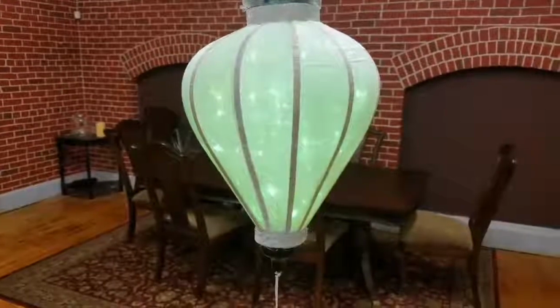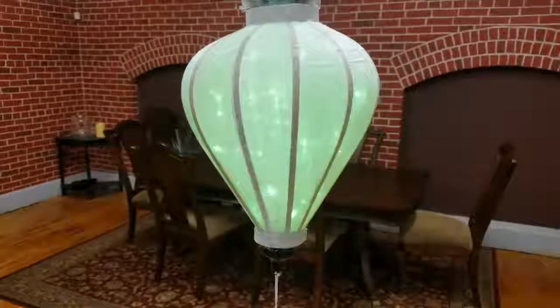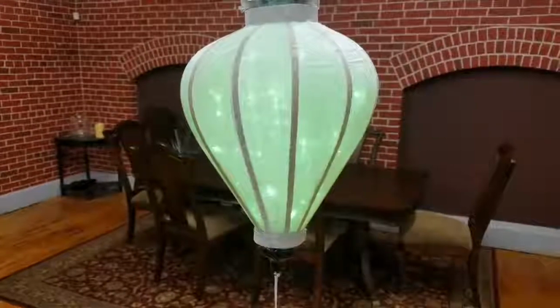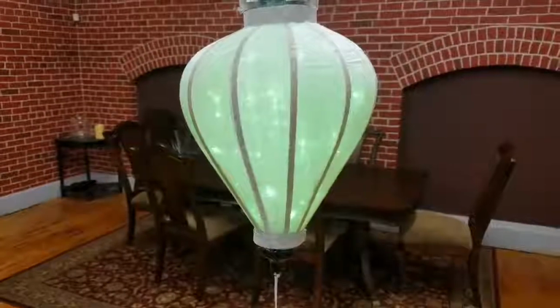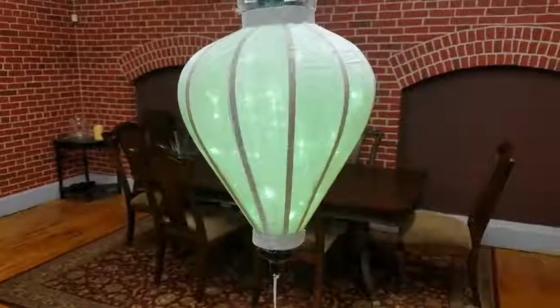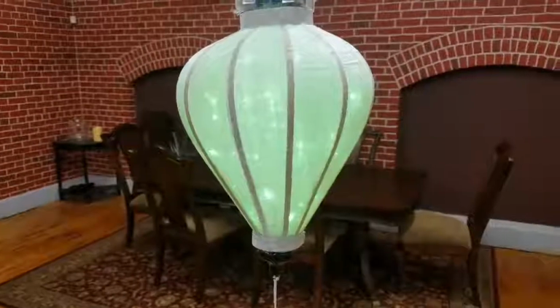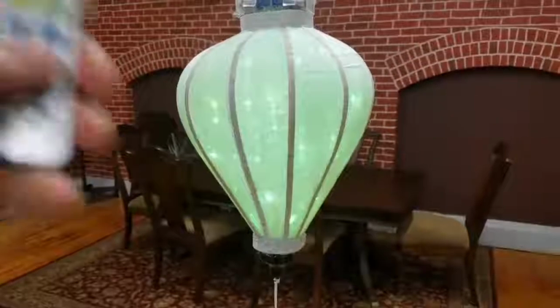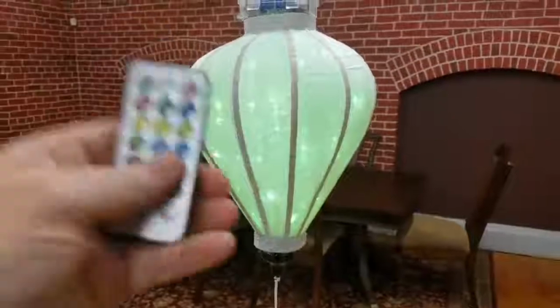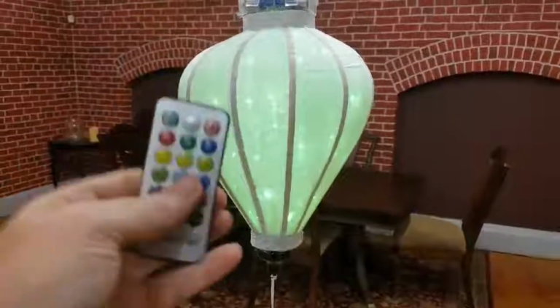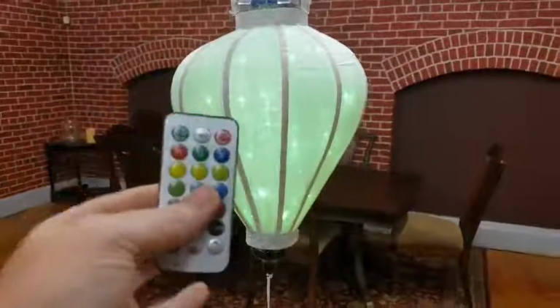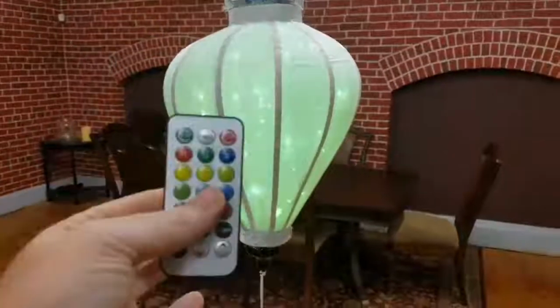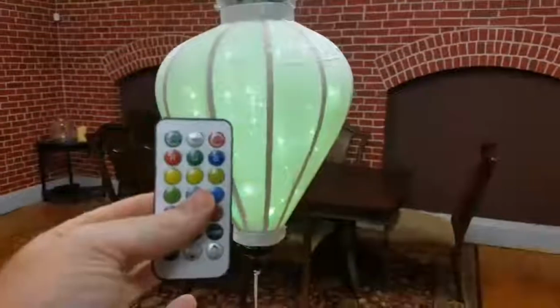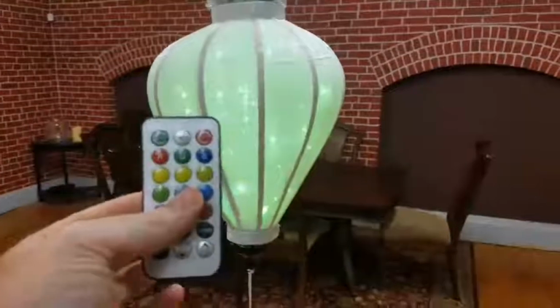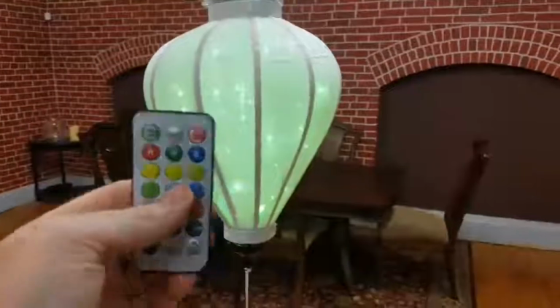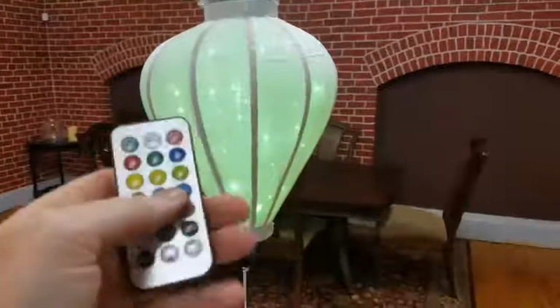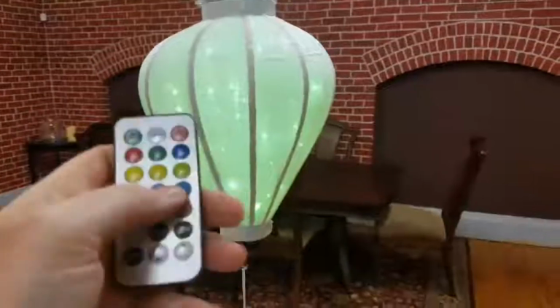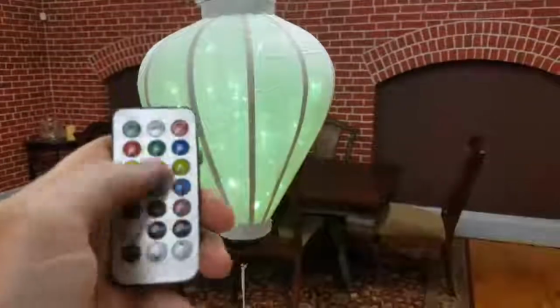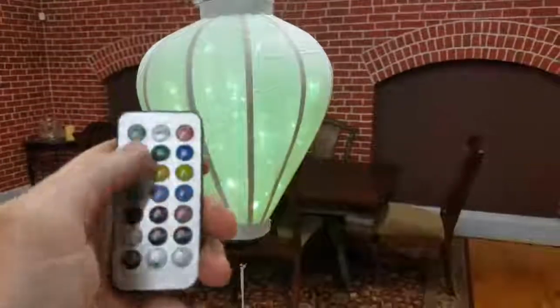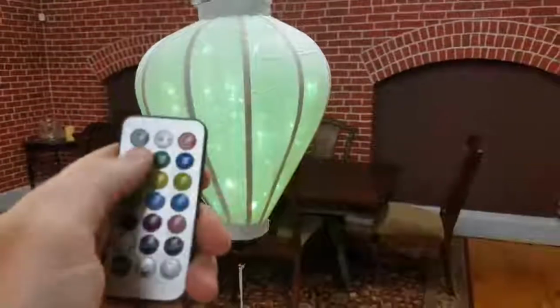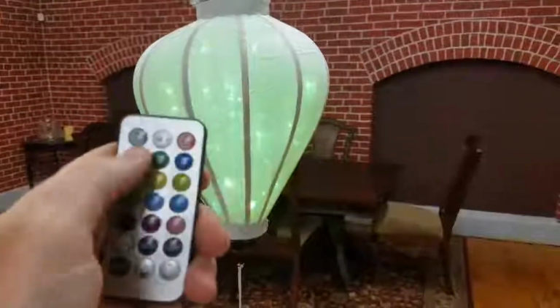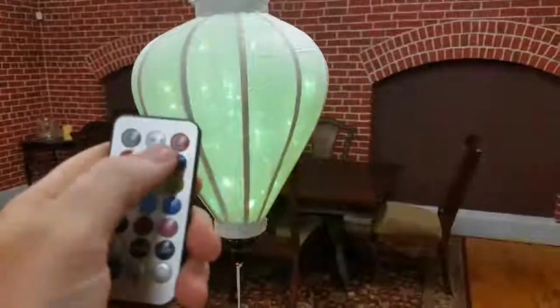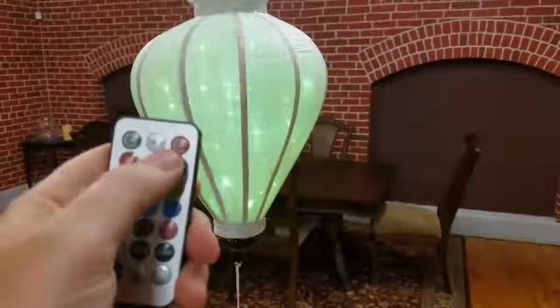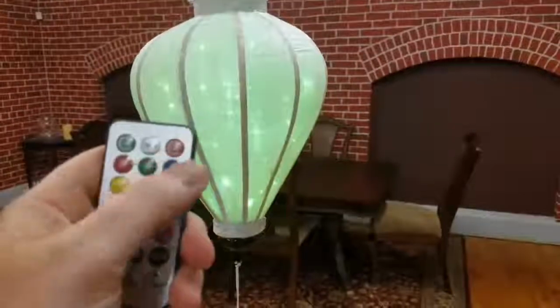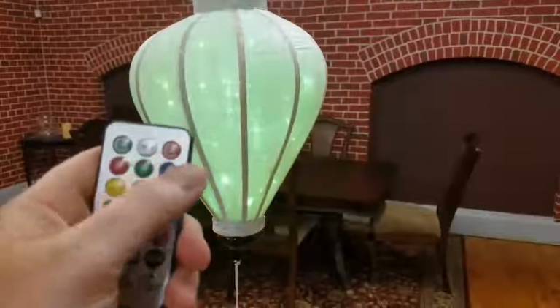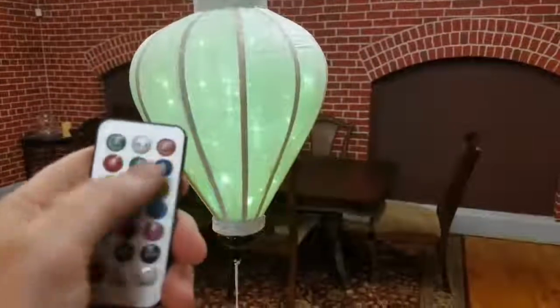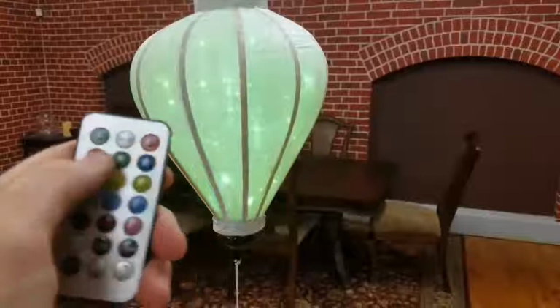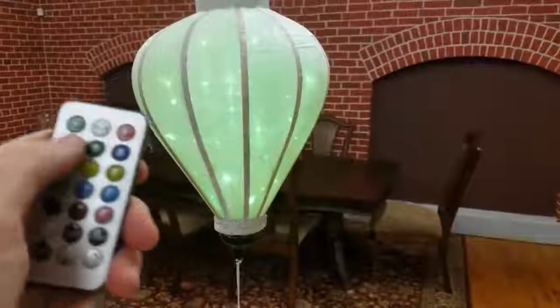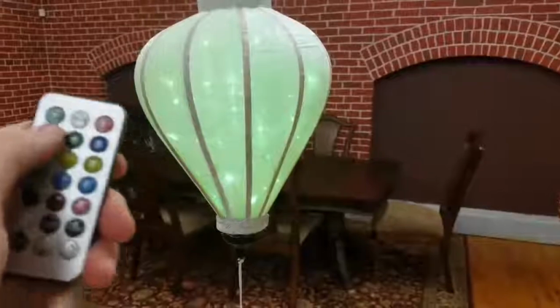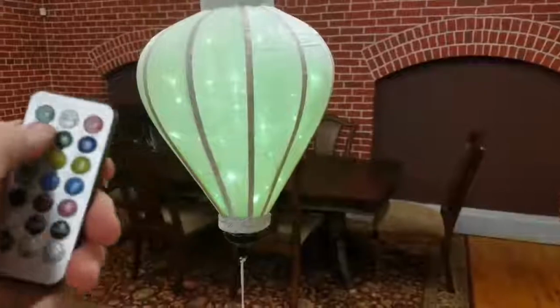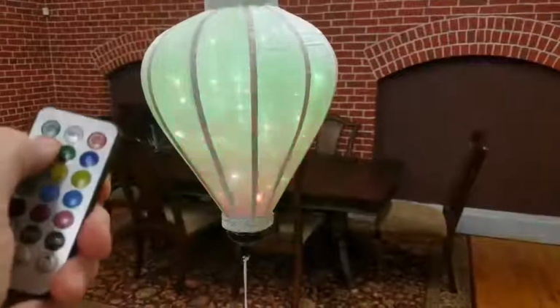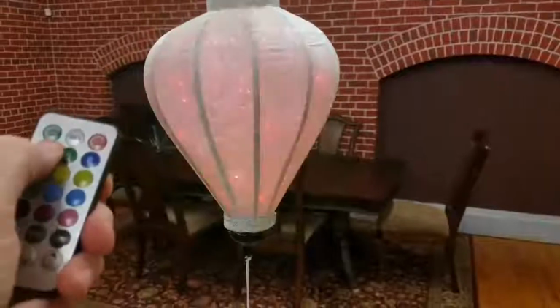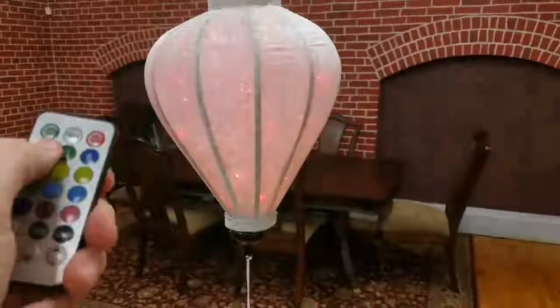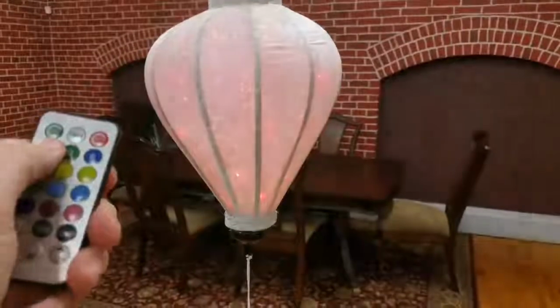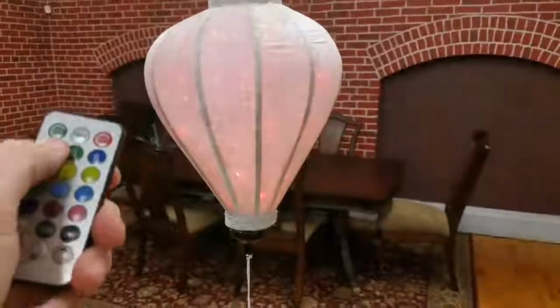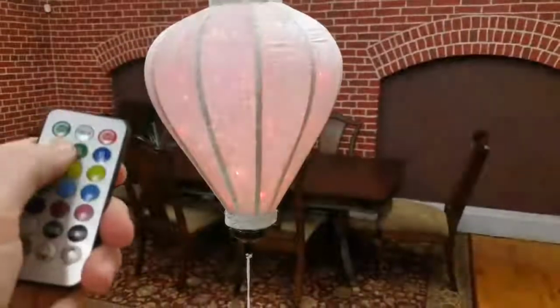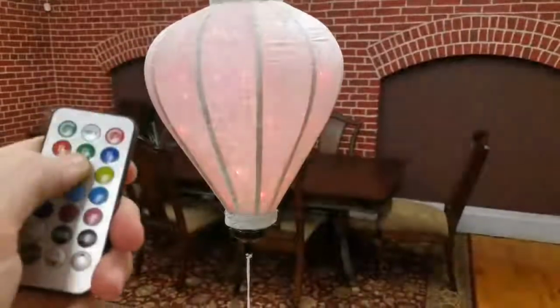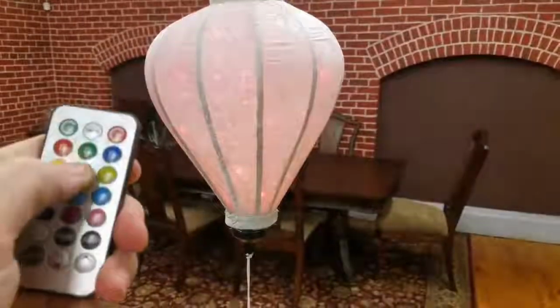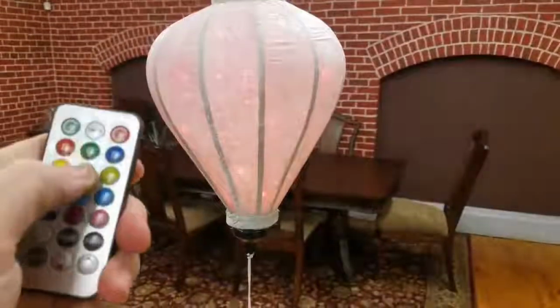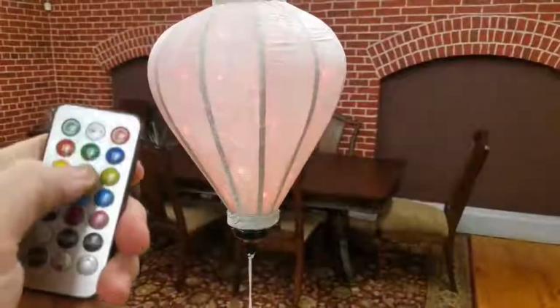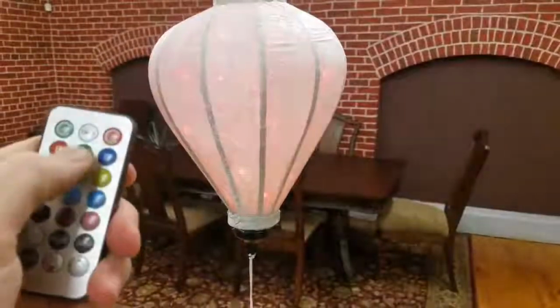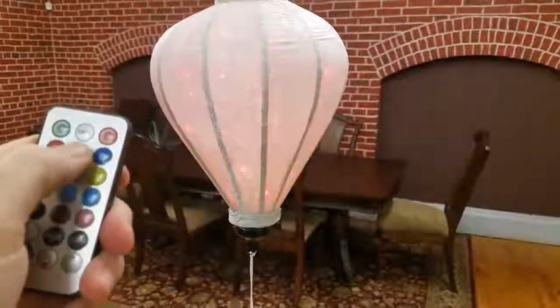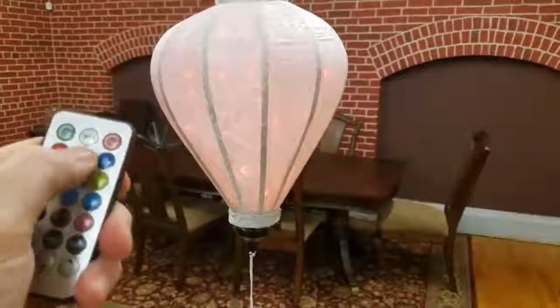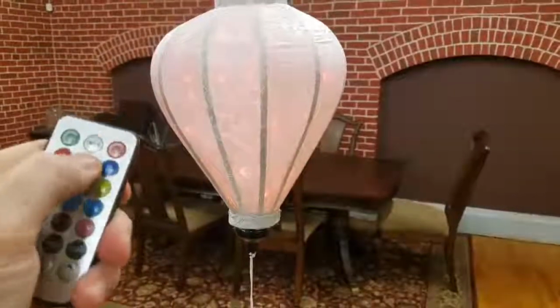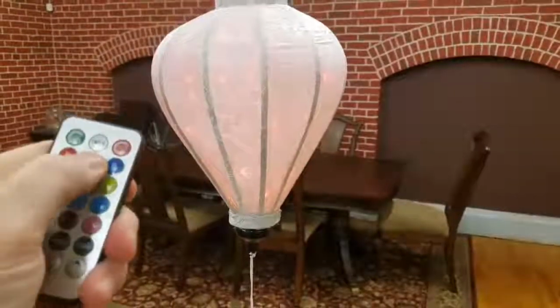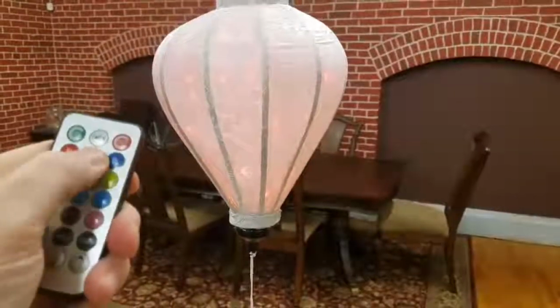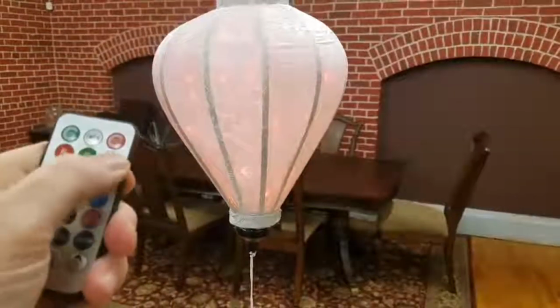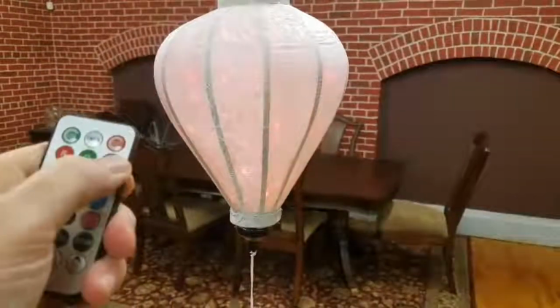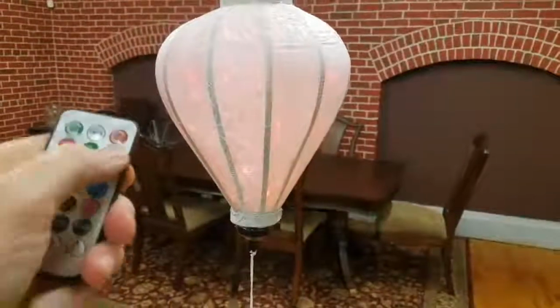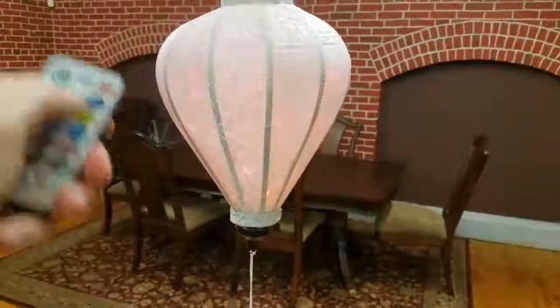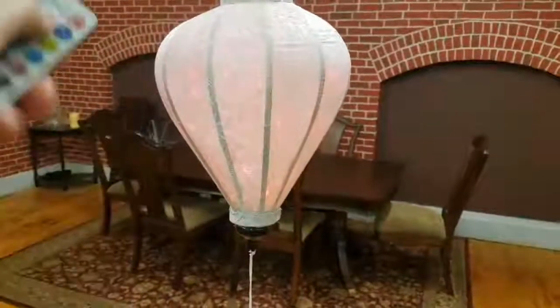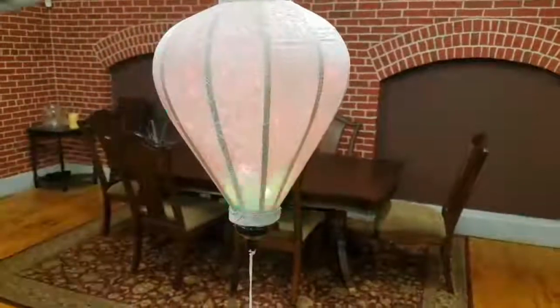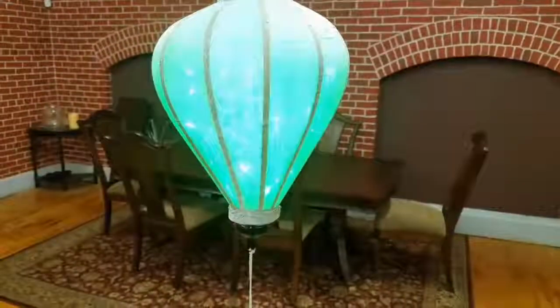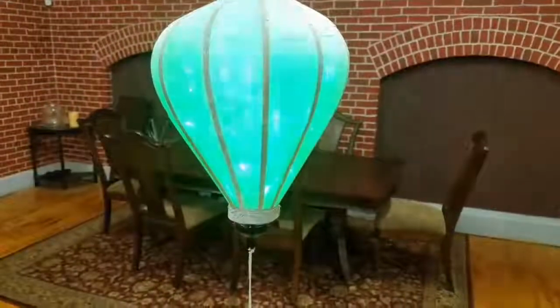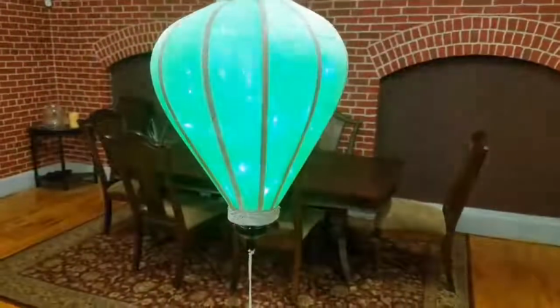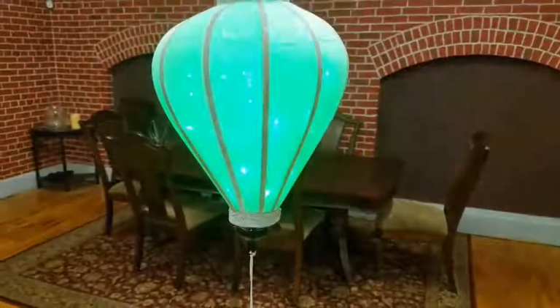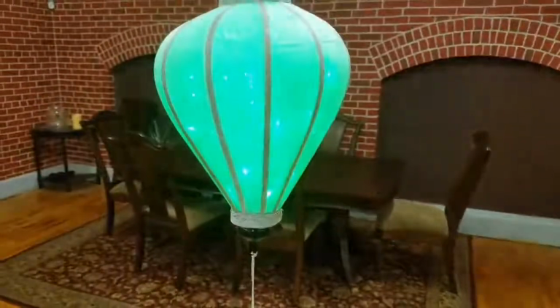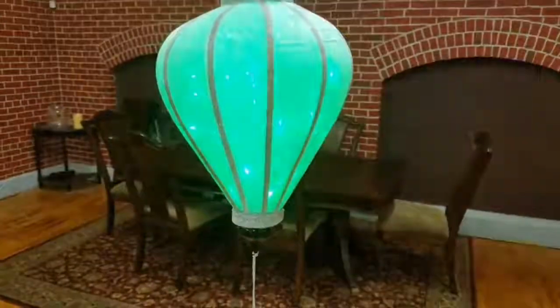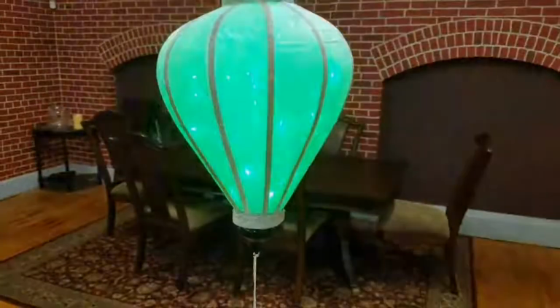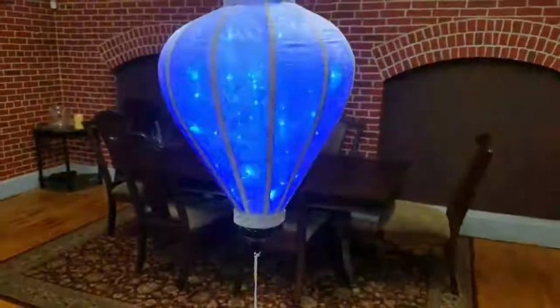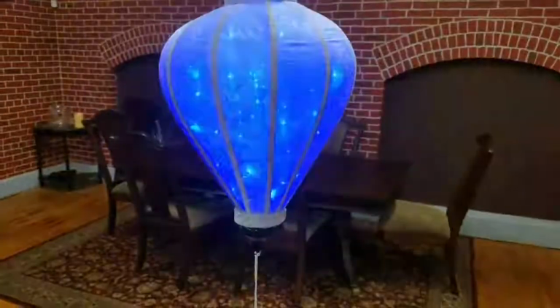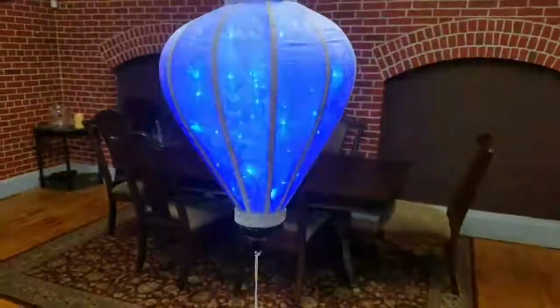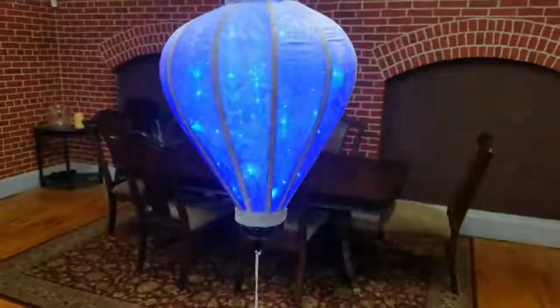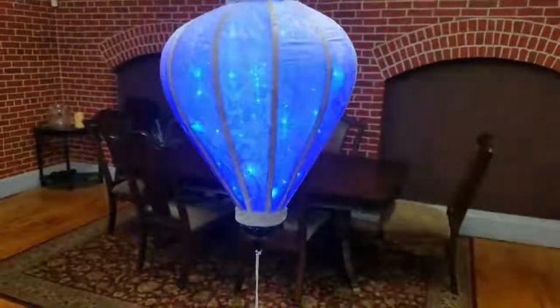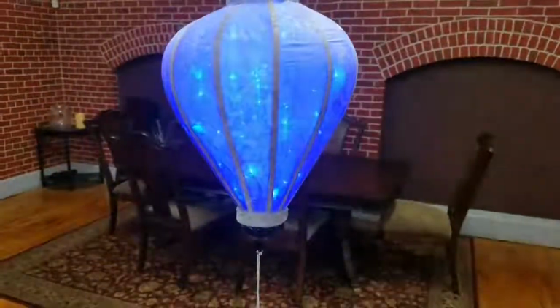And then up at the top, it has just RGB if you wanted red, green, and blue.